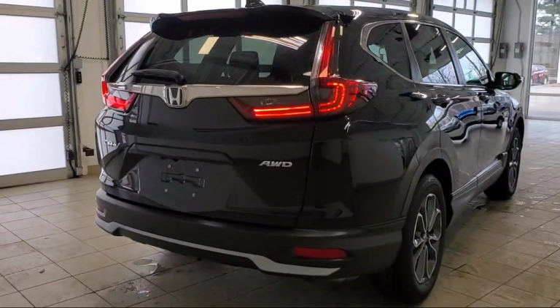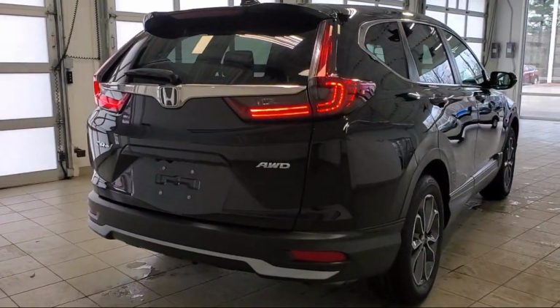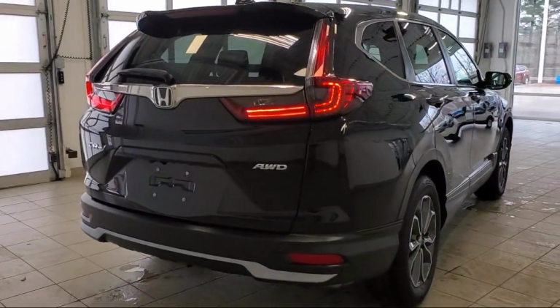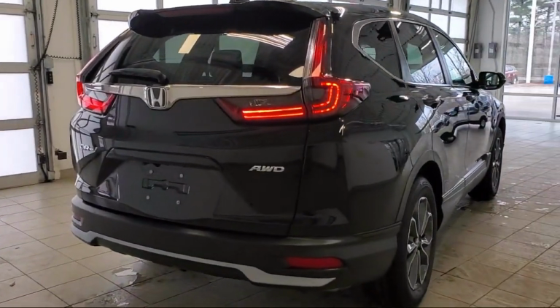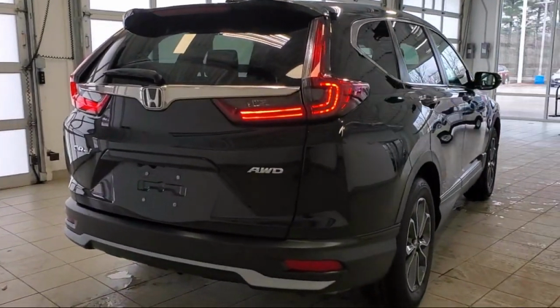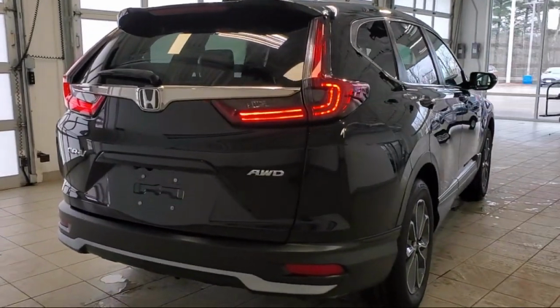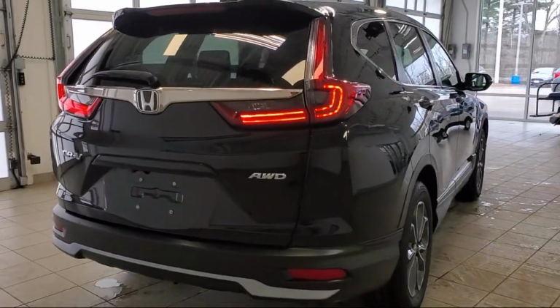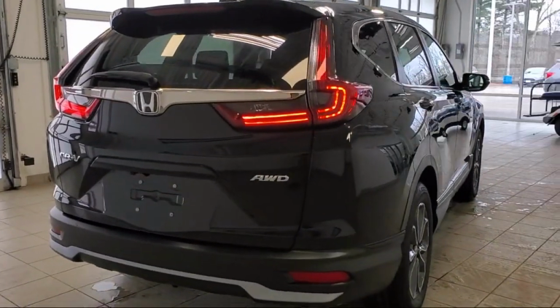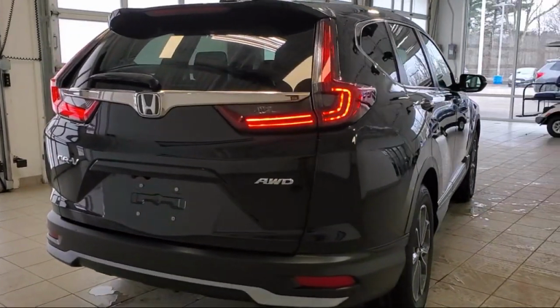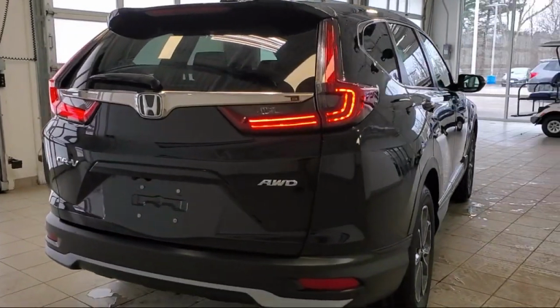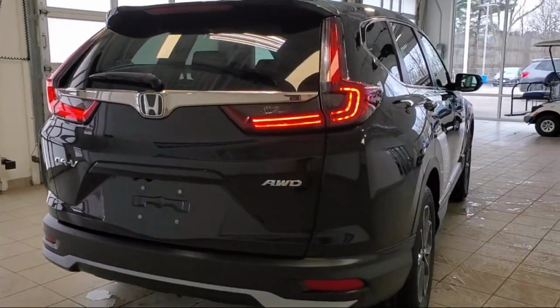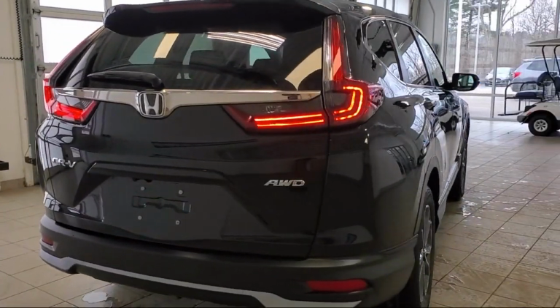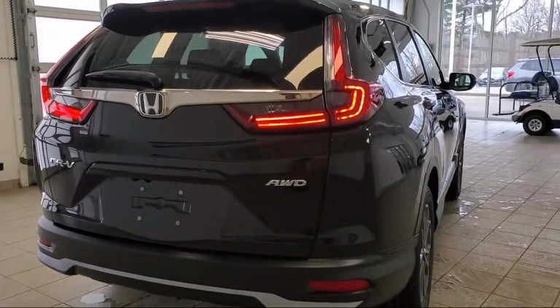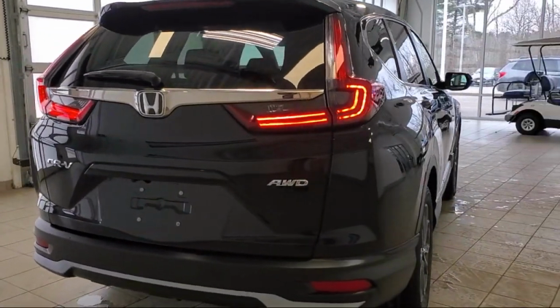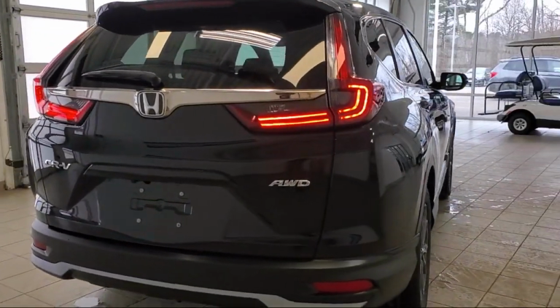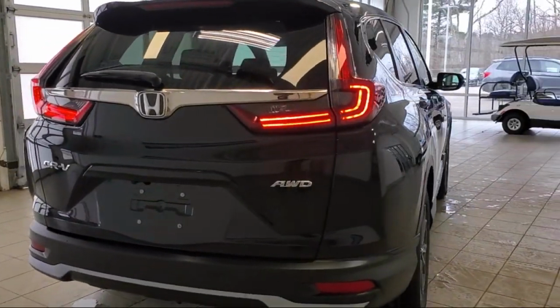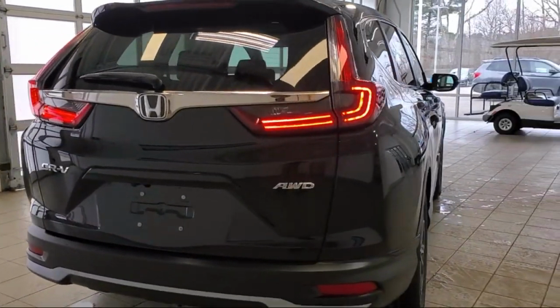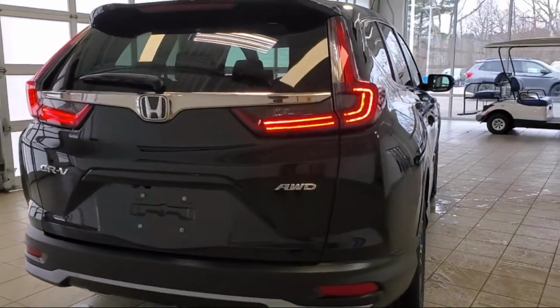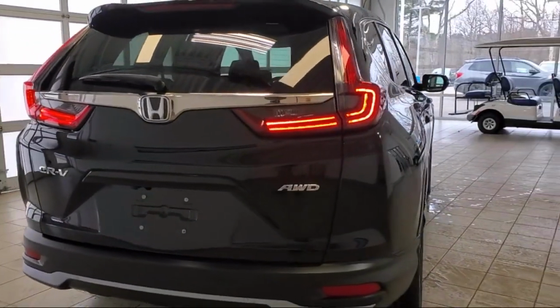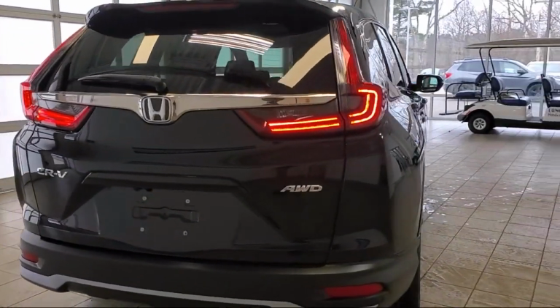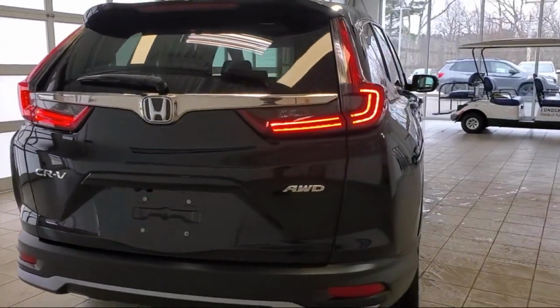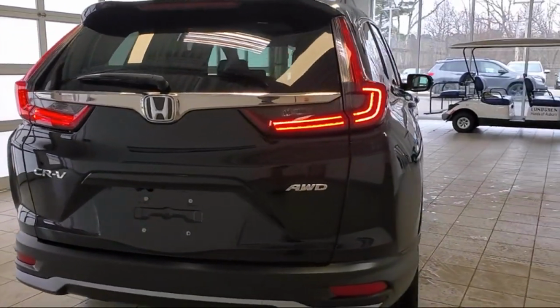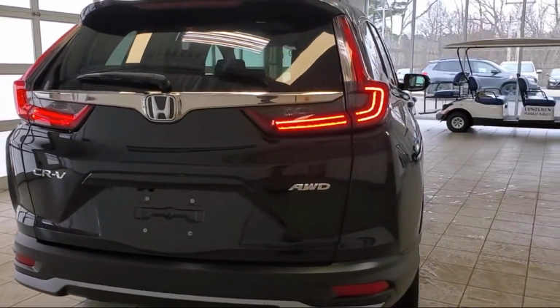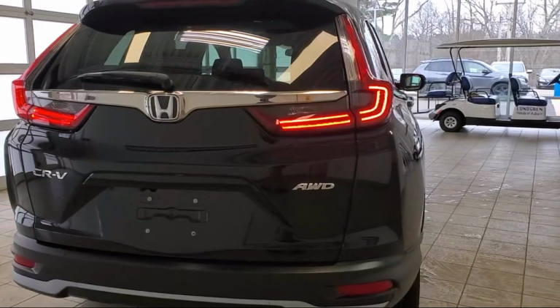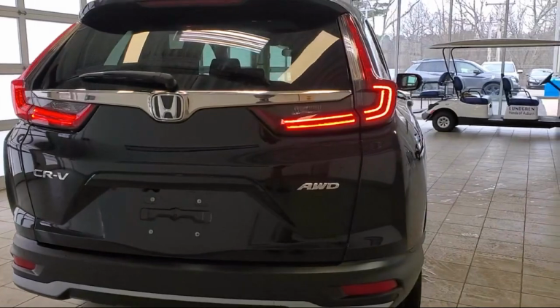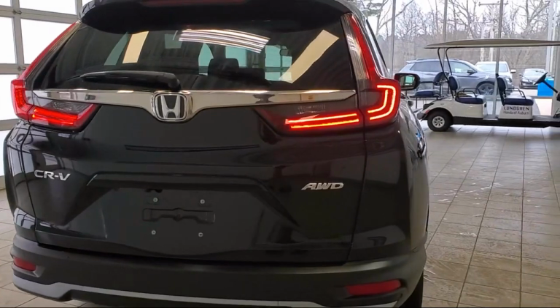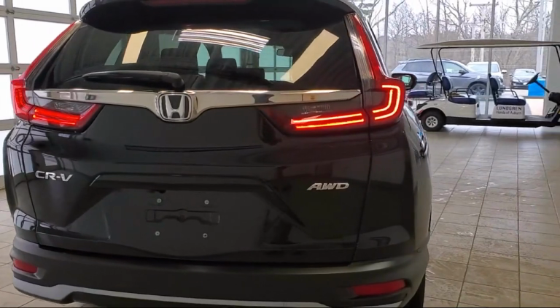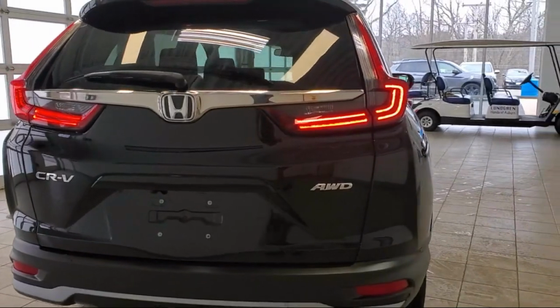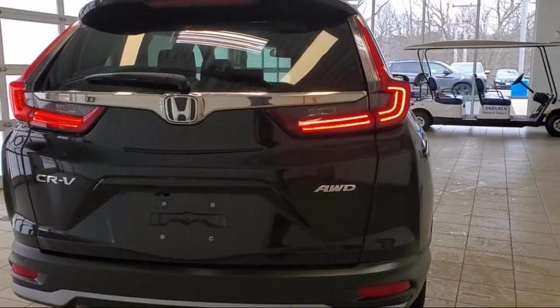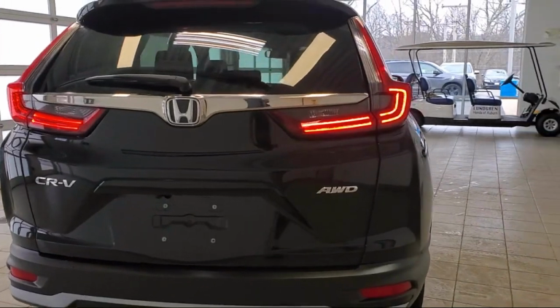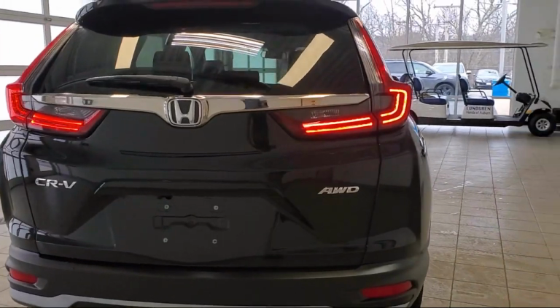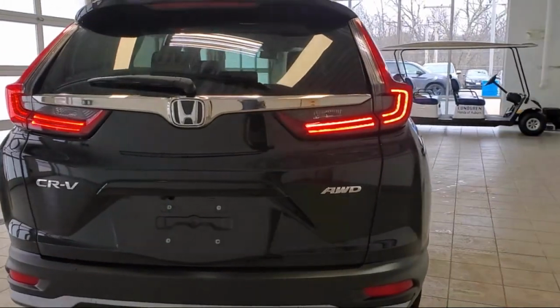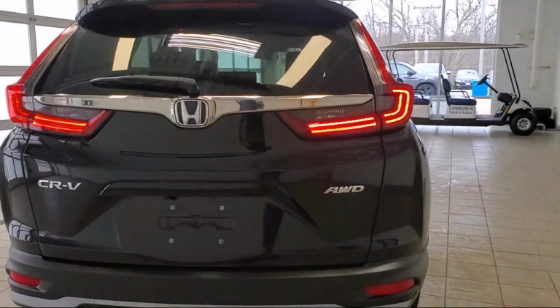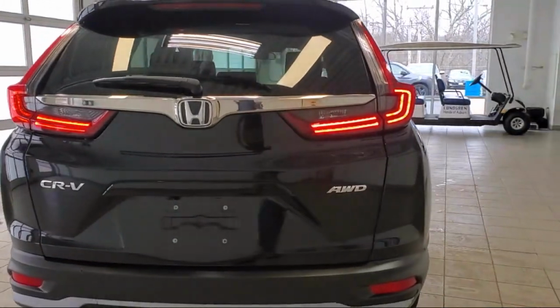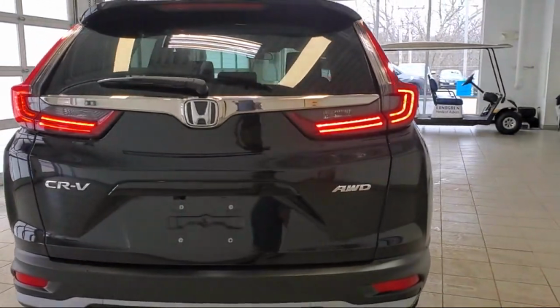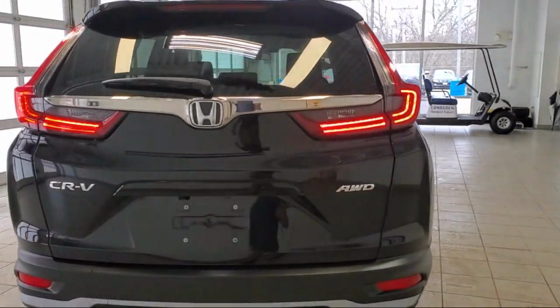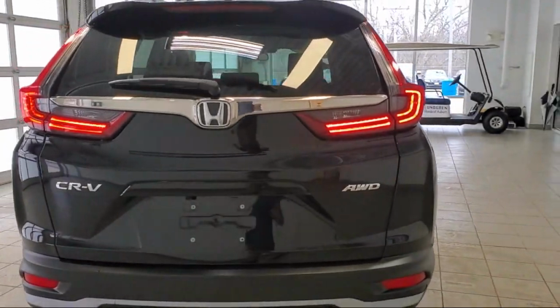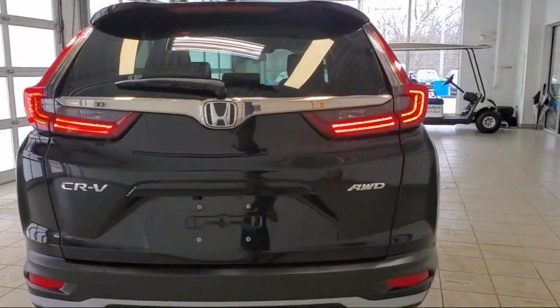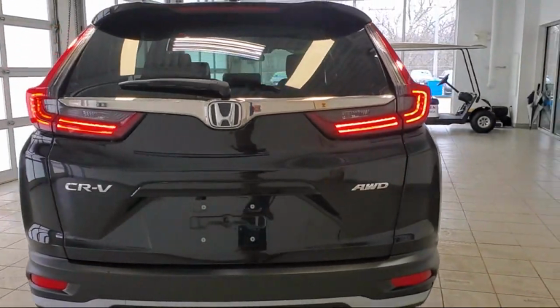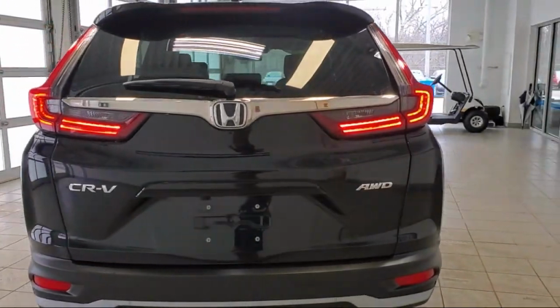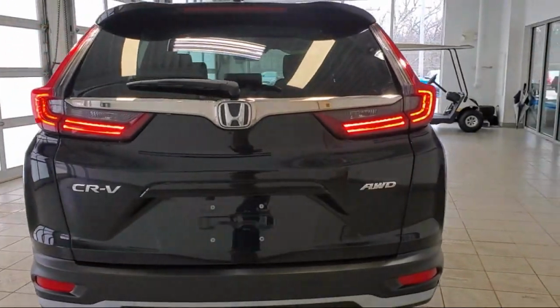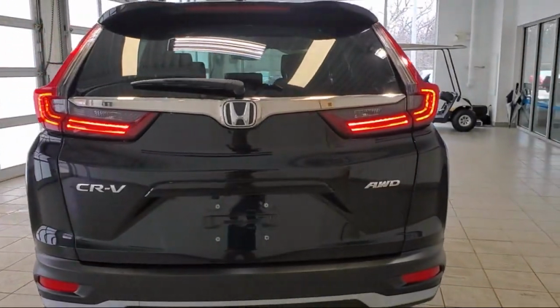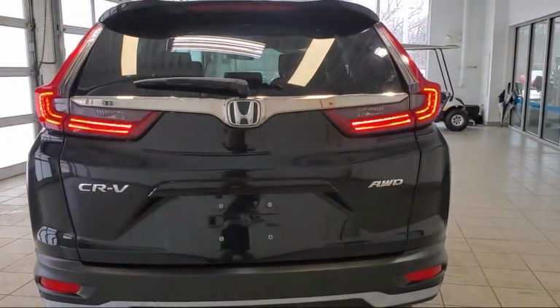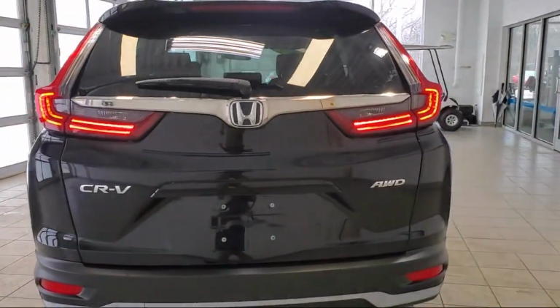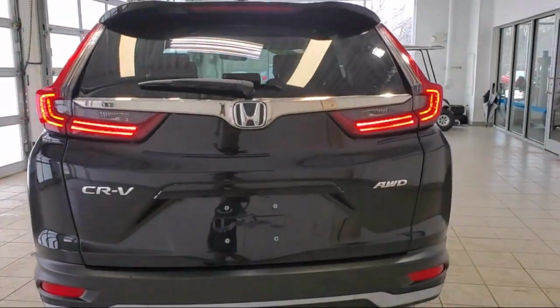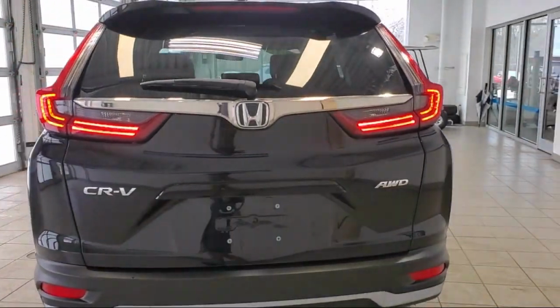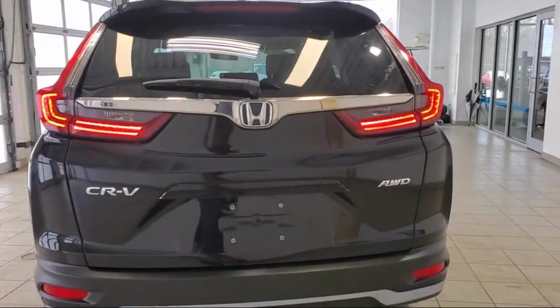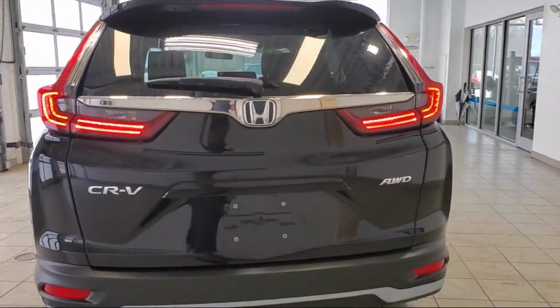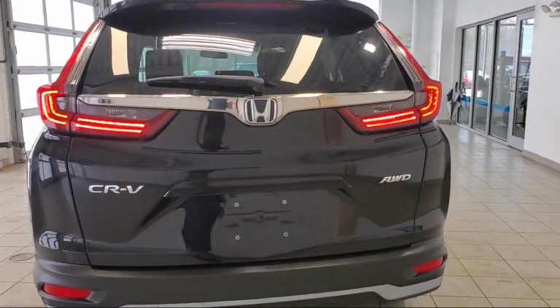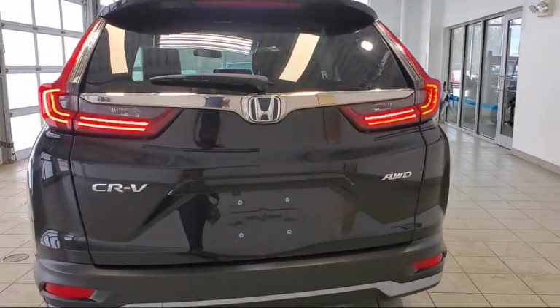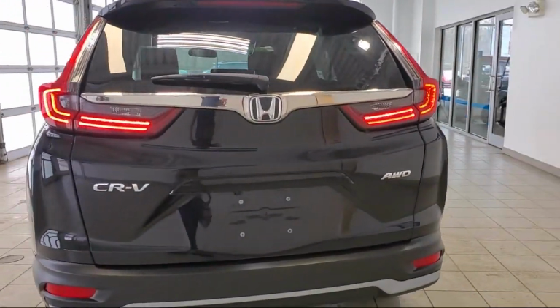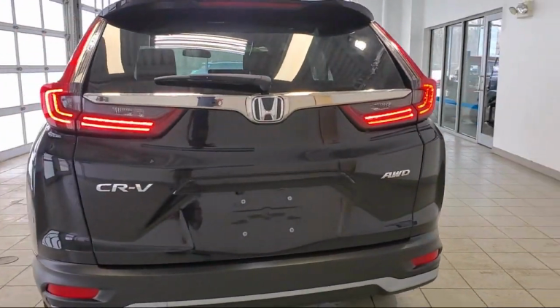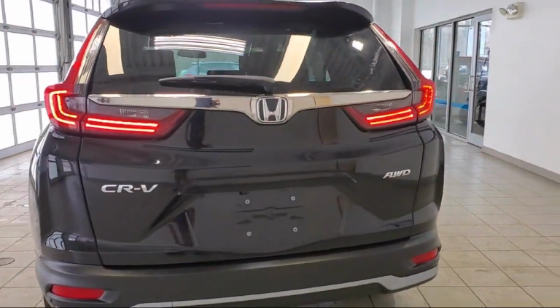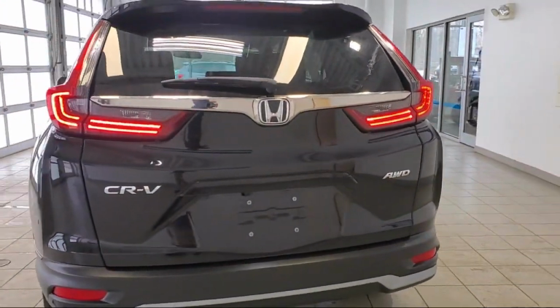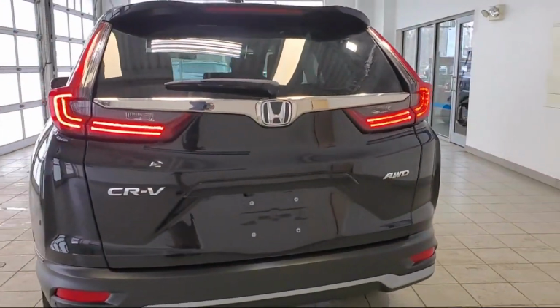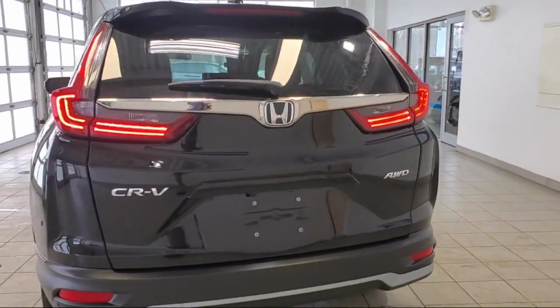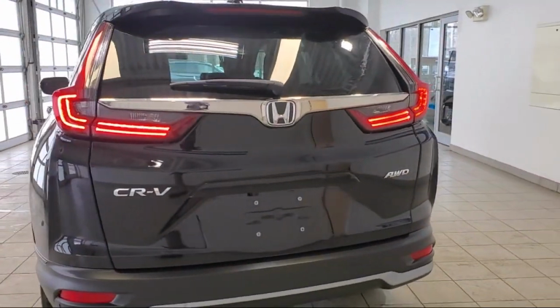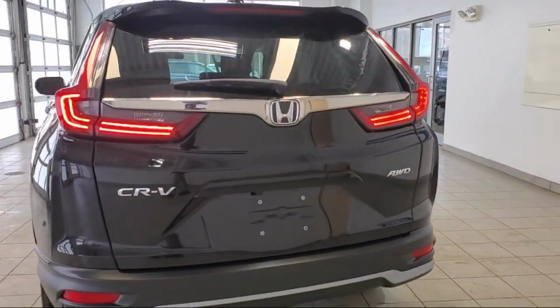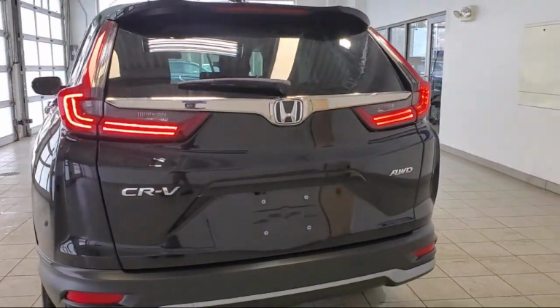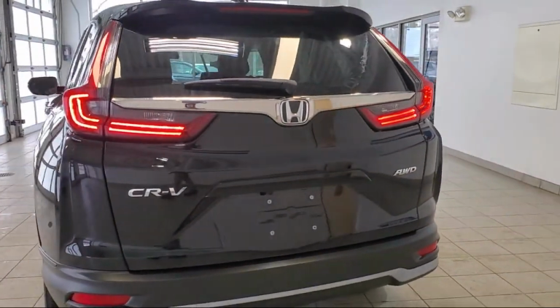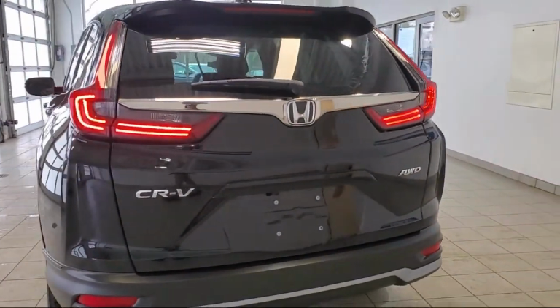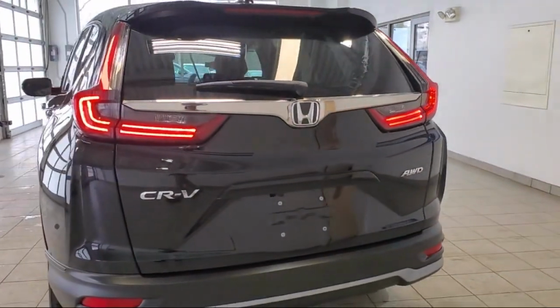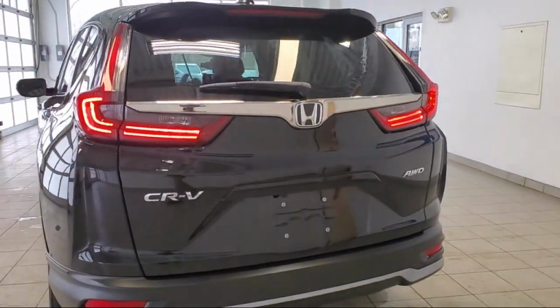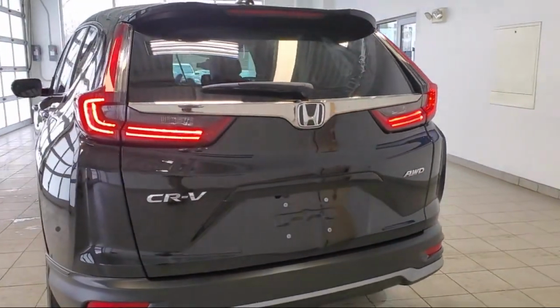Automatic emergency front braking, dual front air conditioning zones, audio touch screen display, and much more.